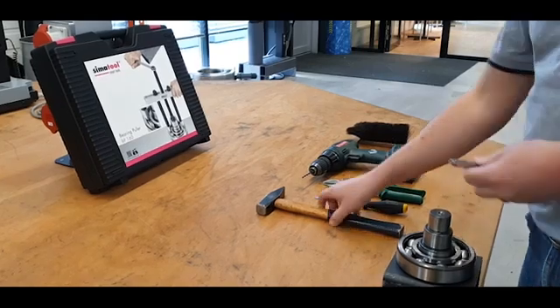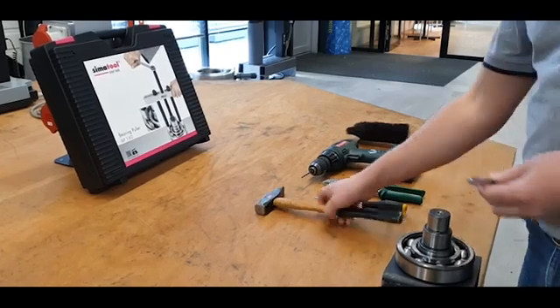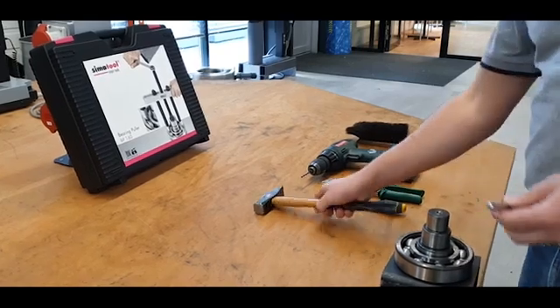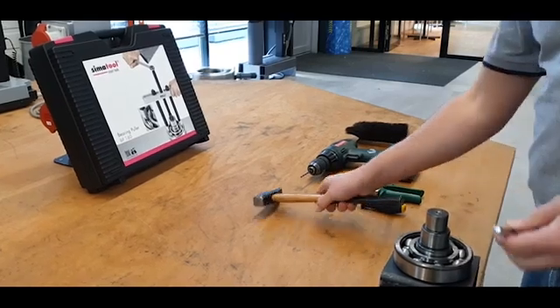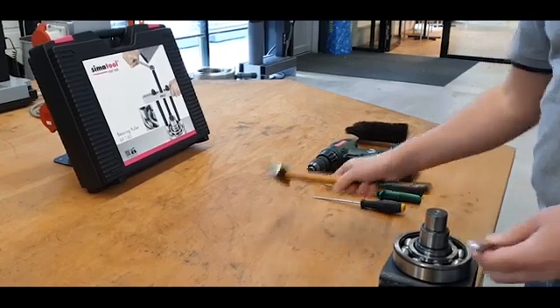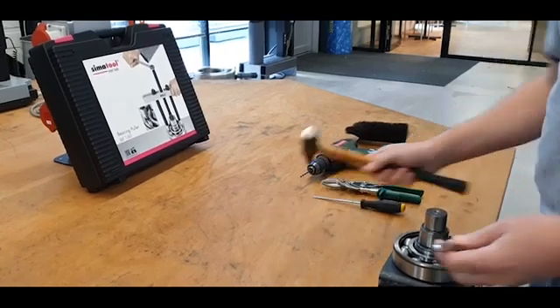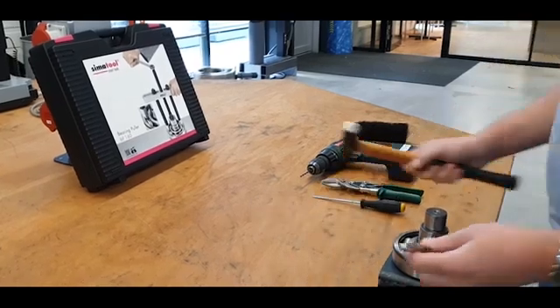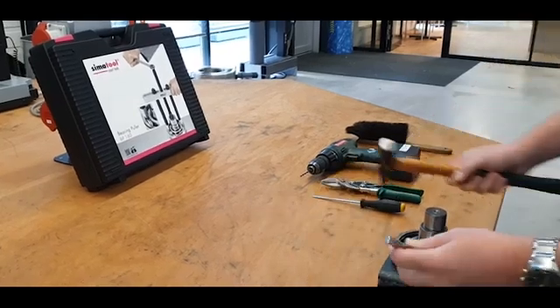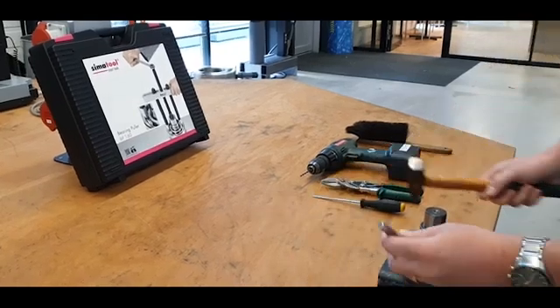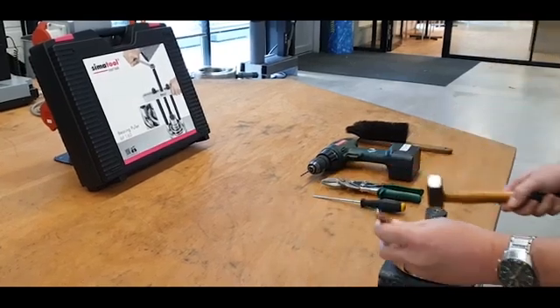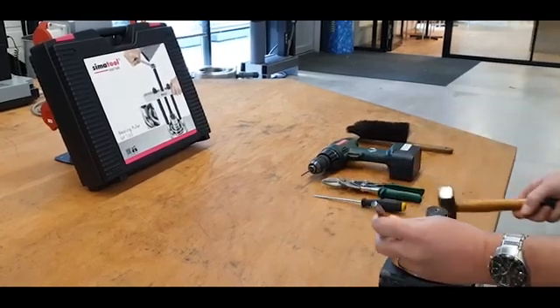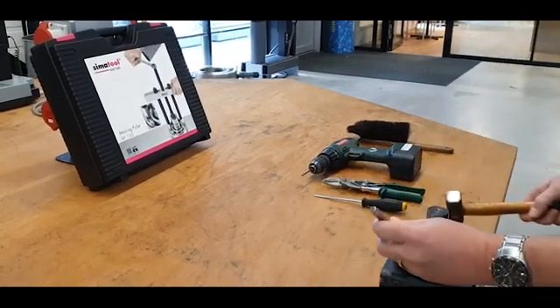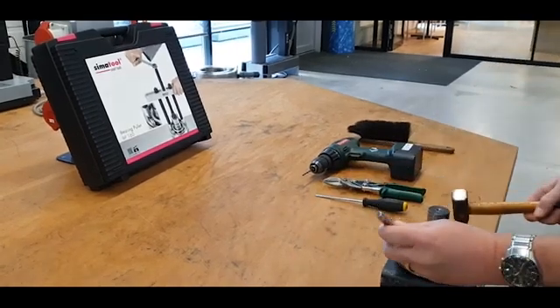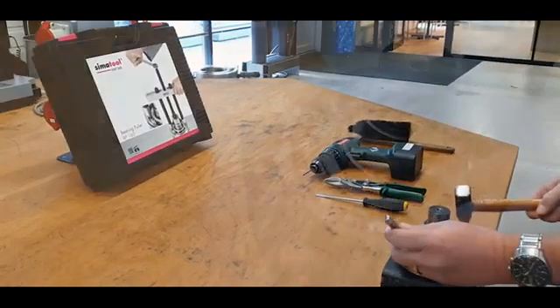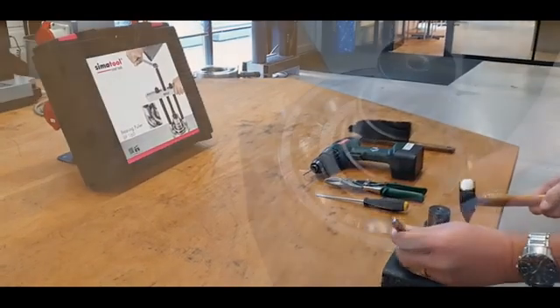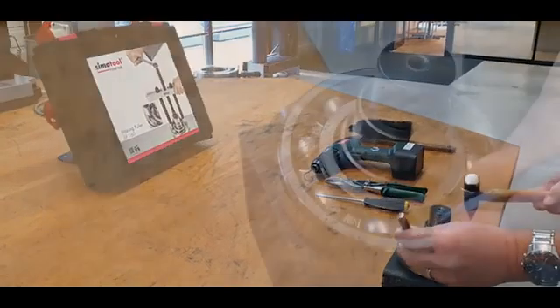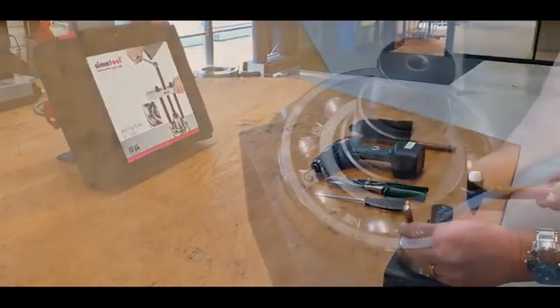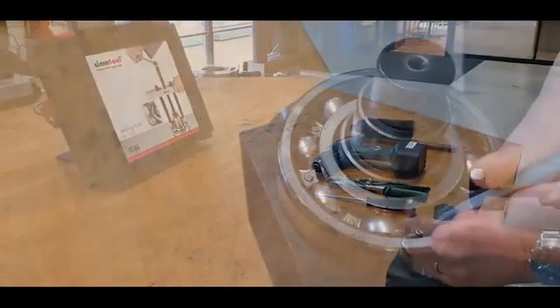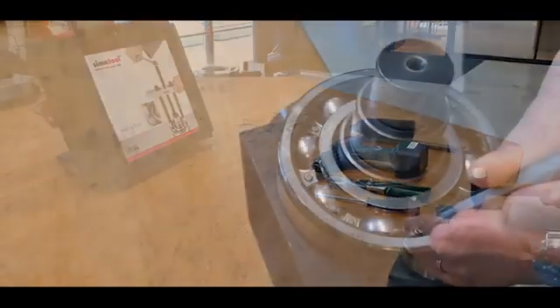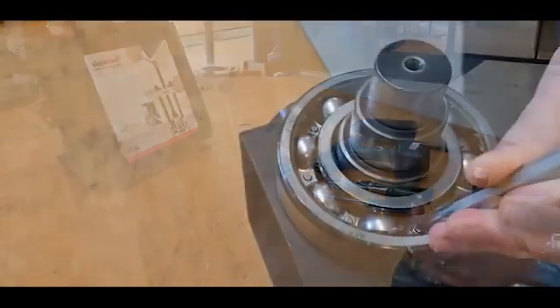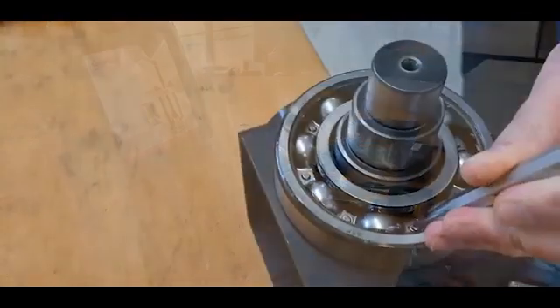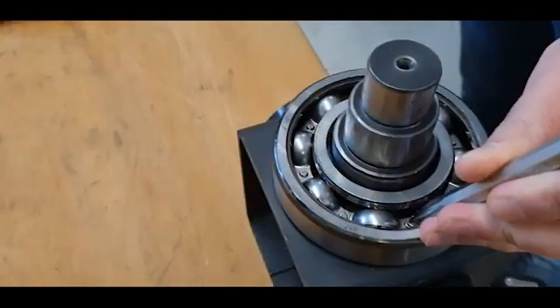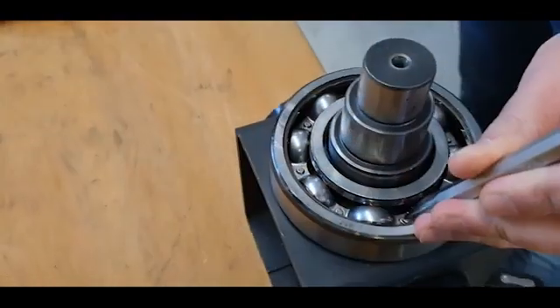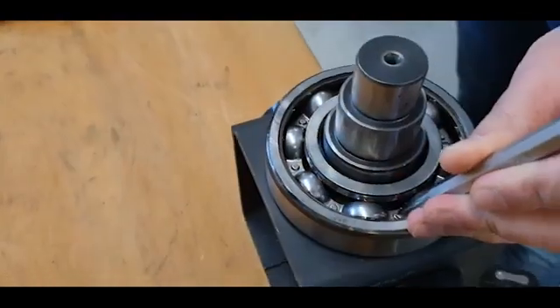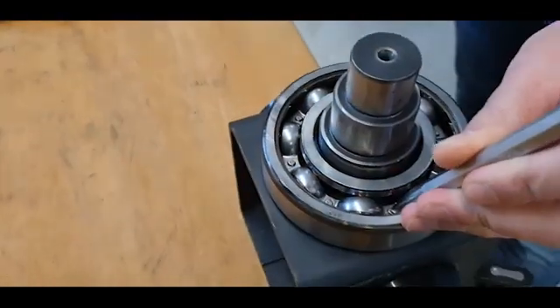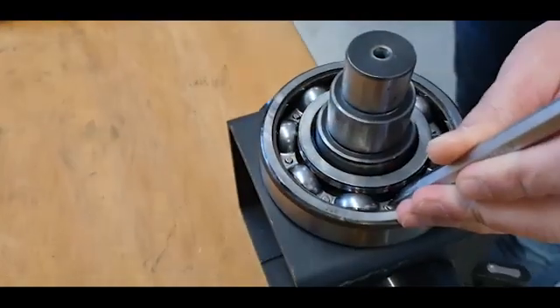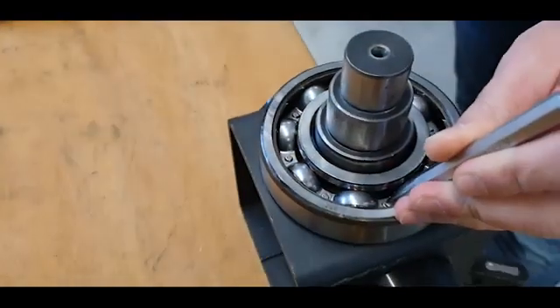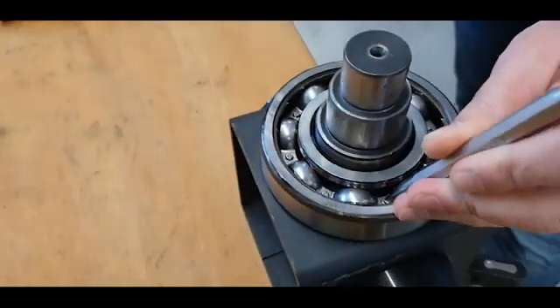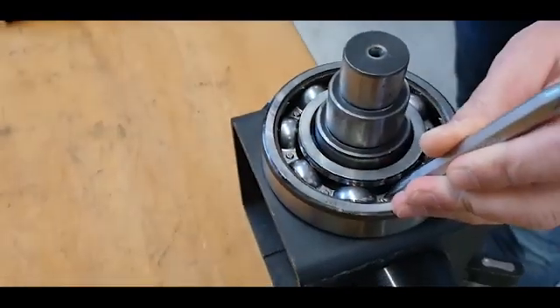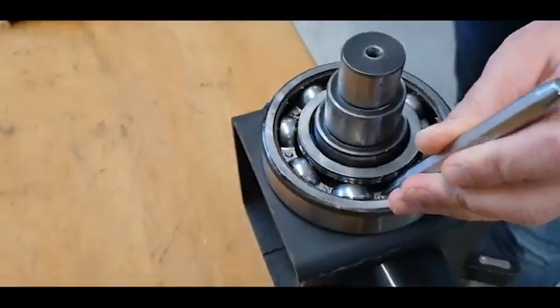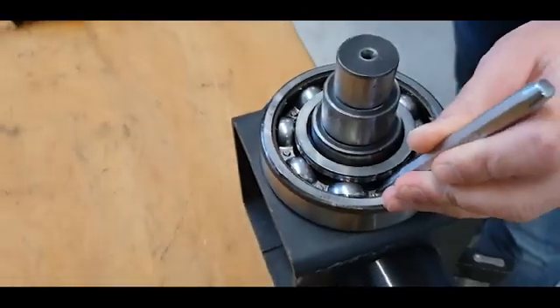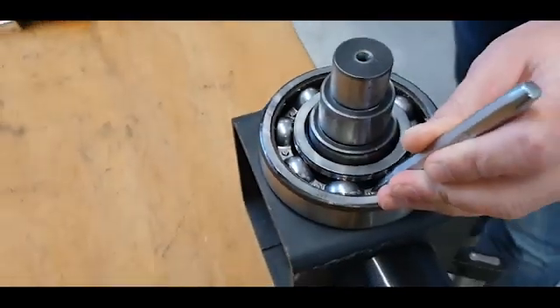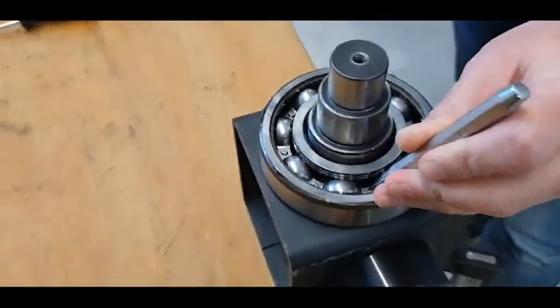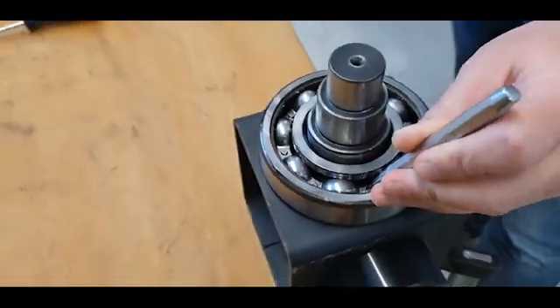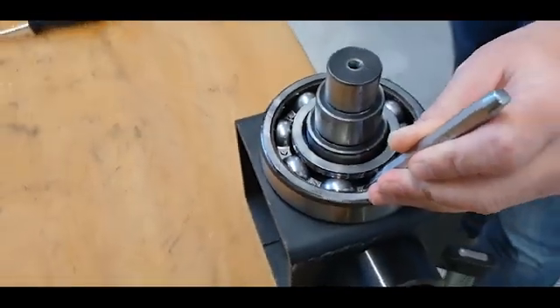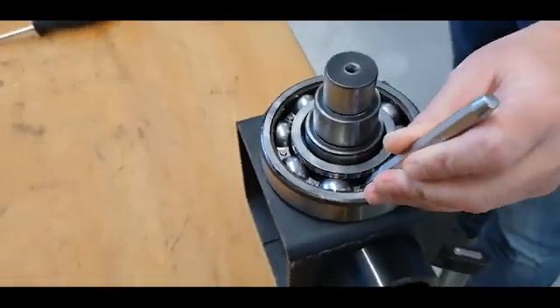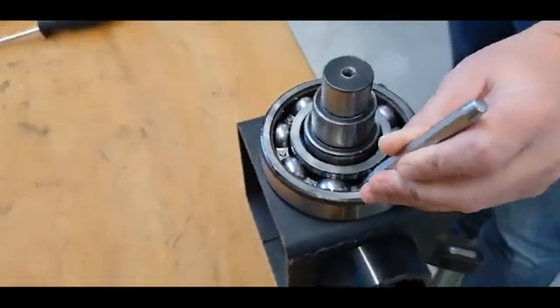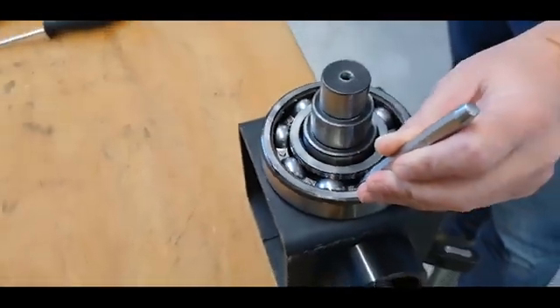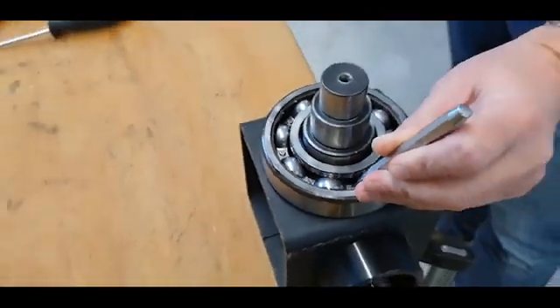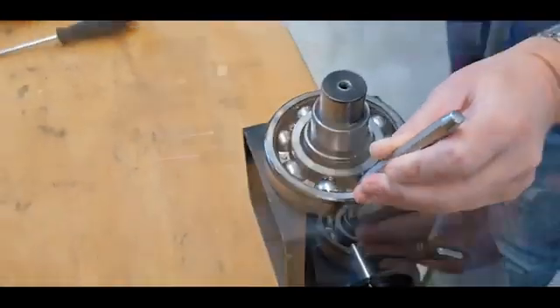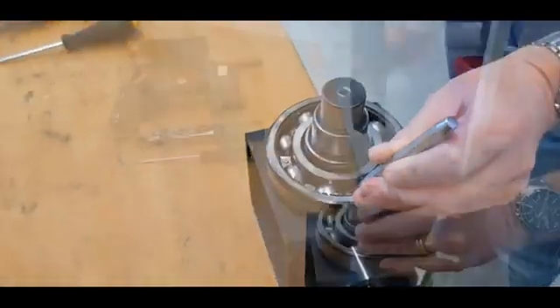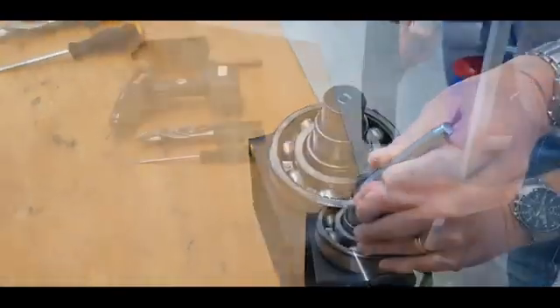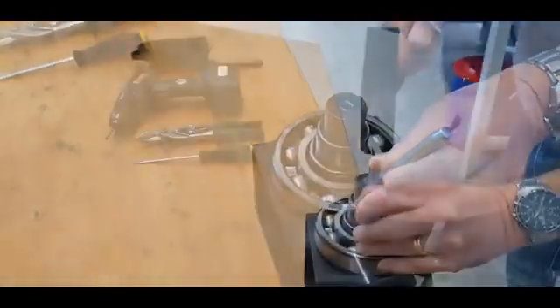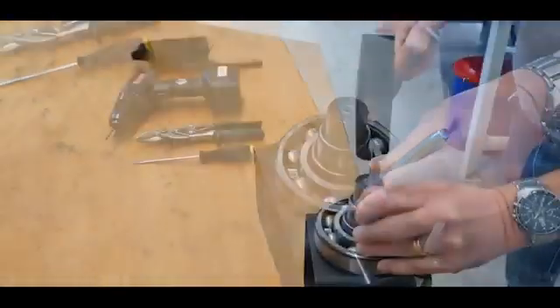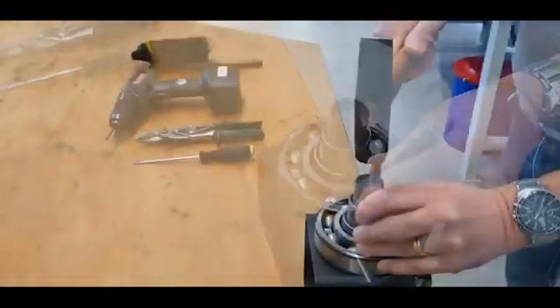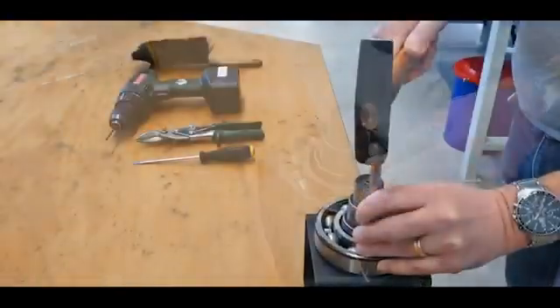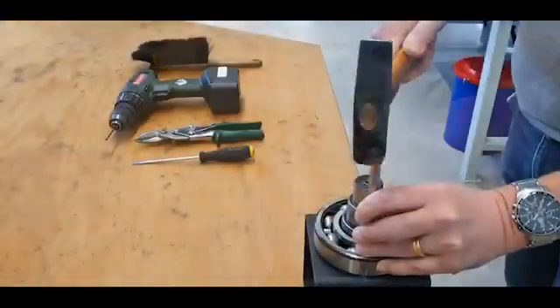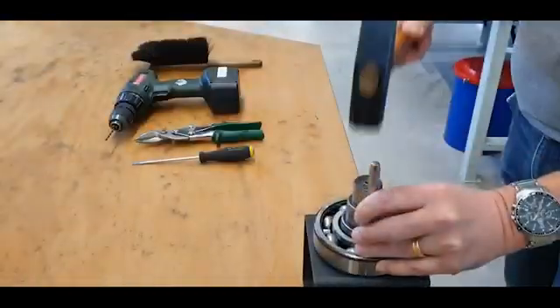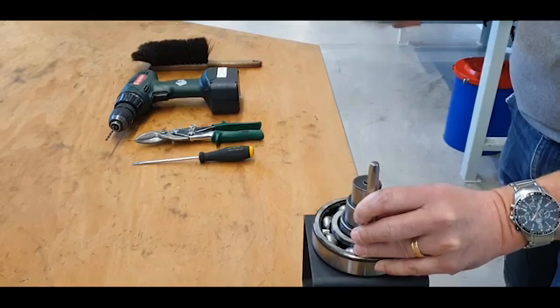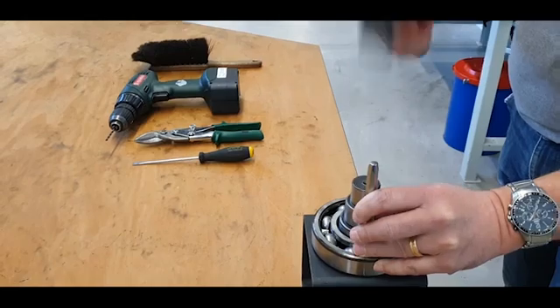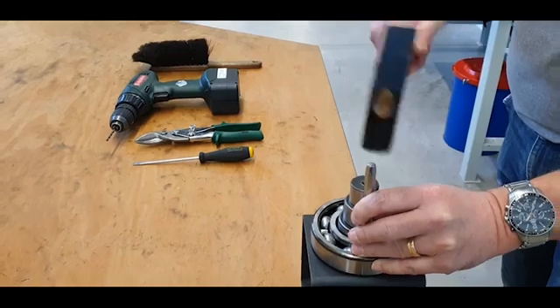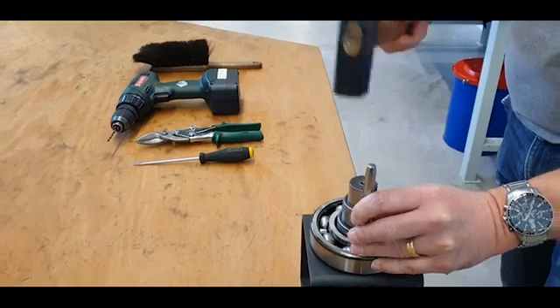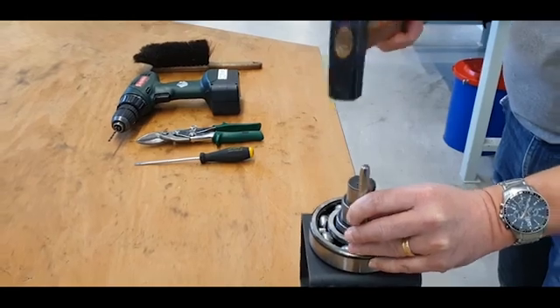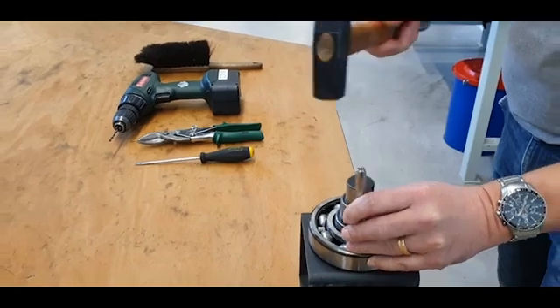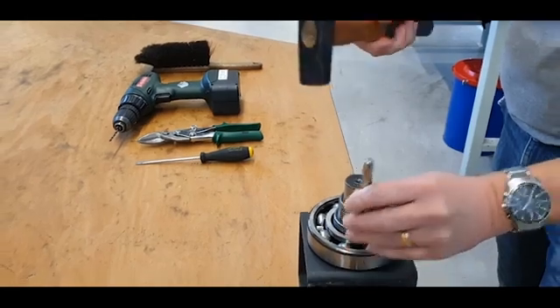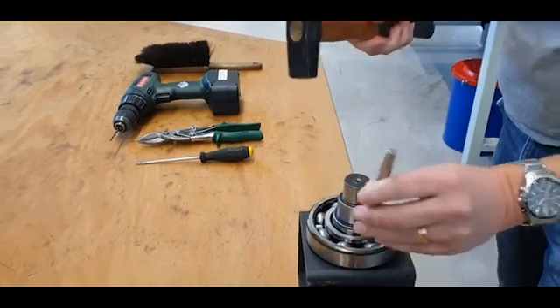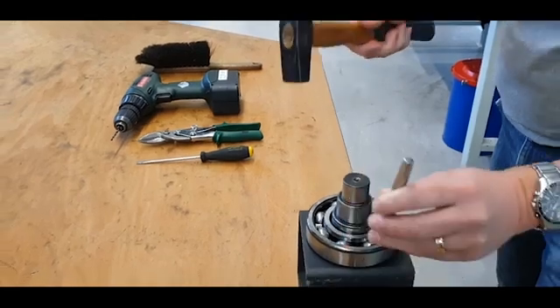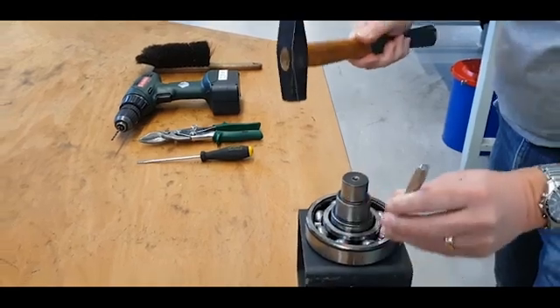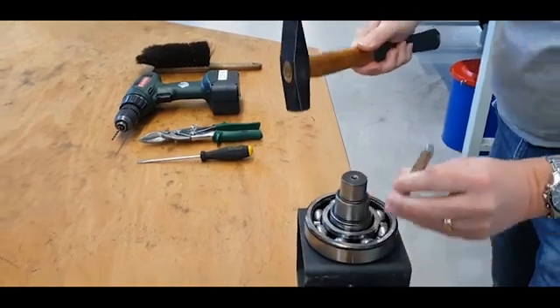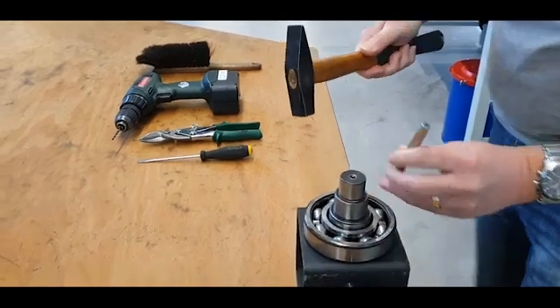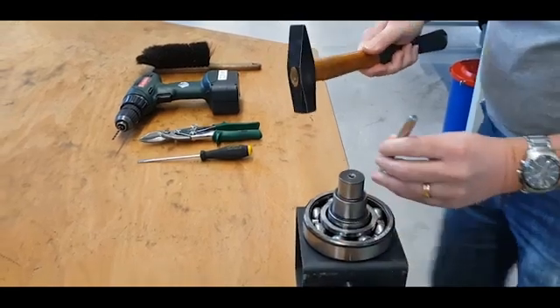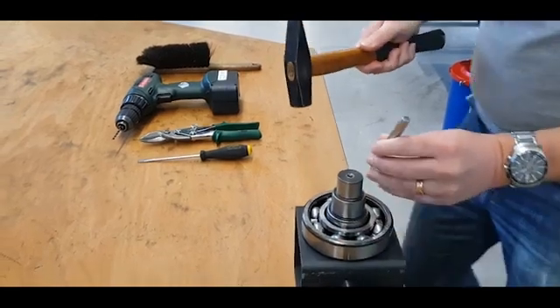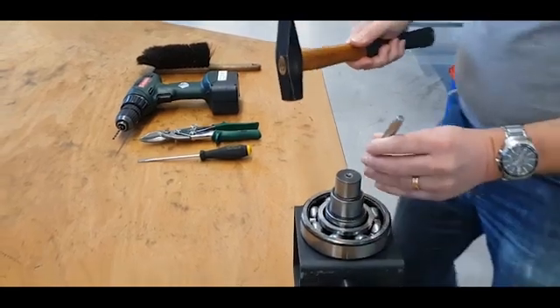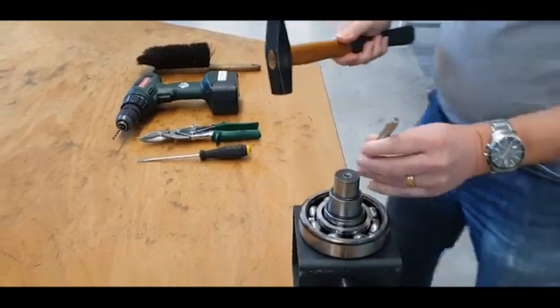Step one. Make a mark on two opposing rivets with the center punch, so that the driller does not slip.